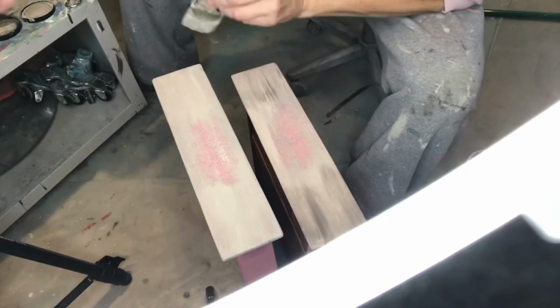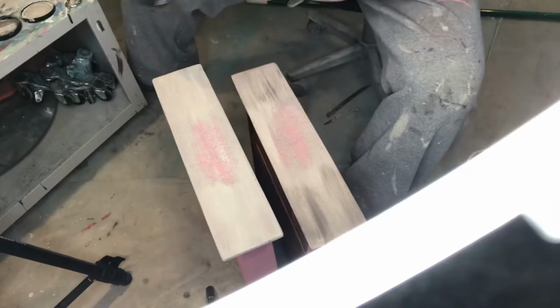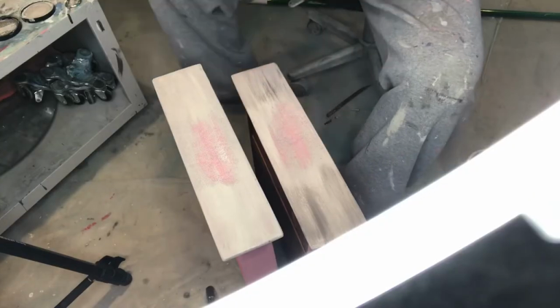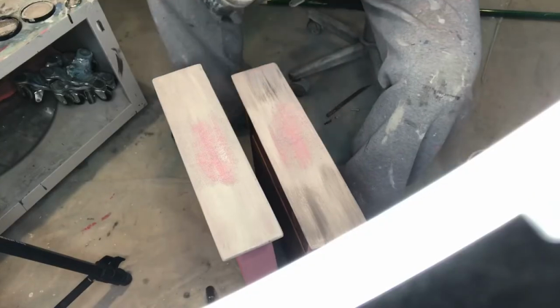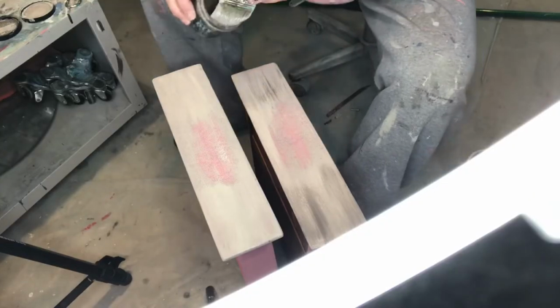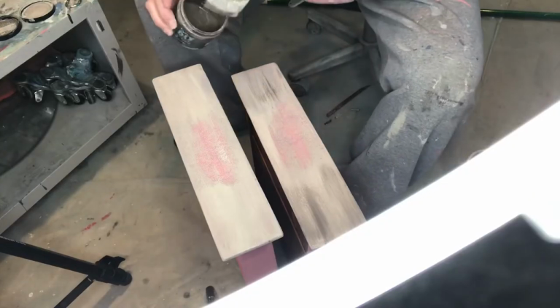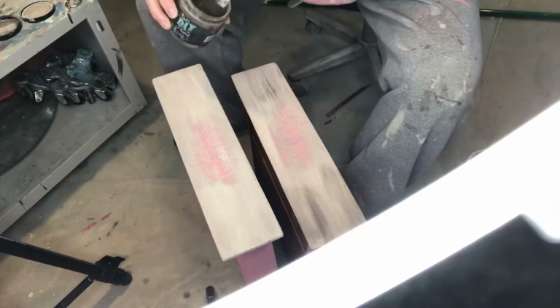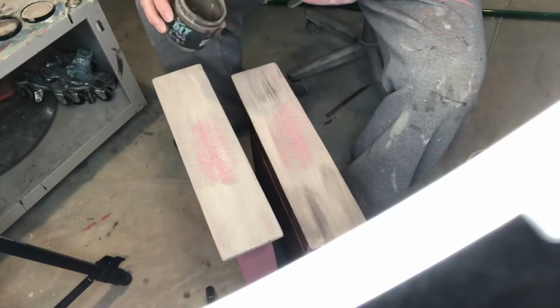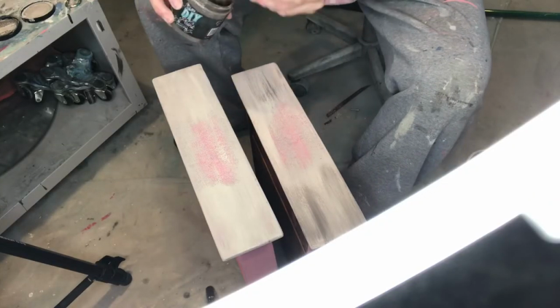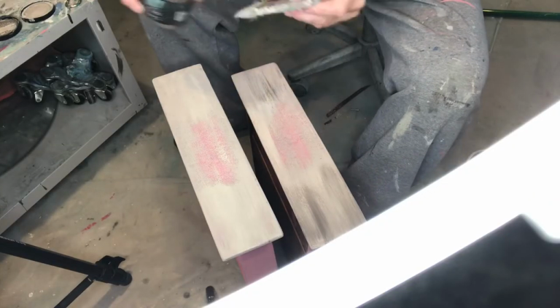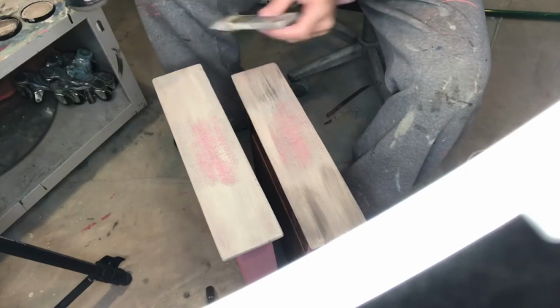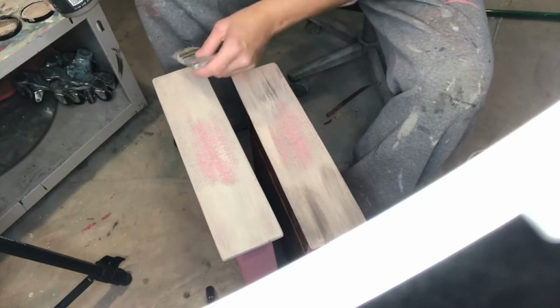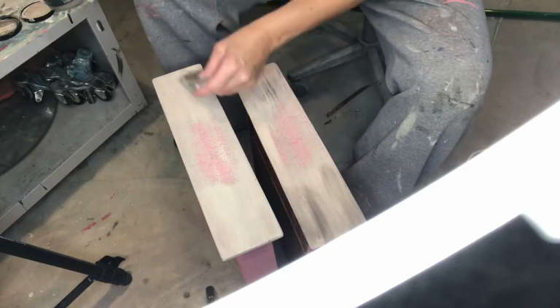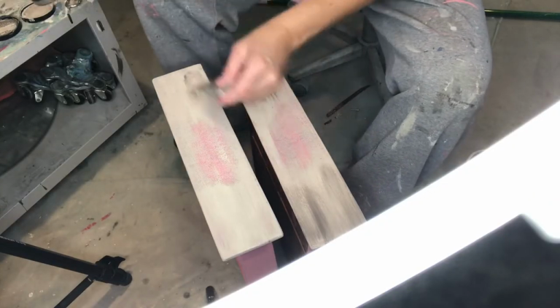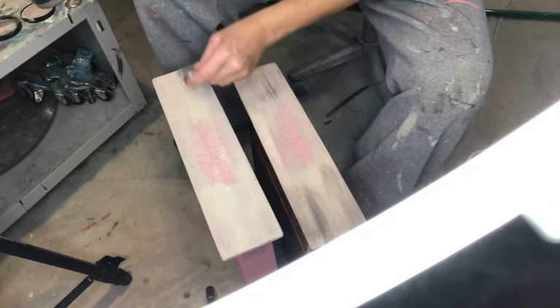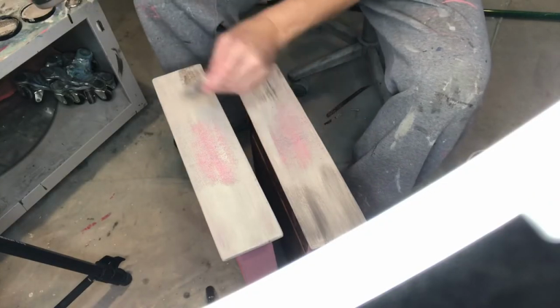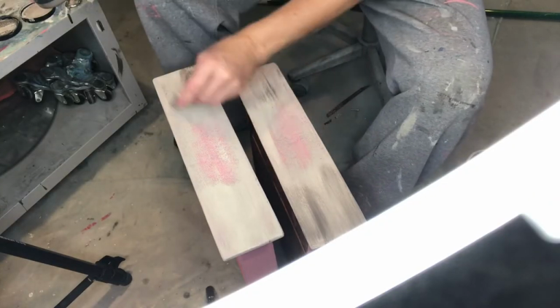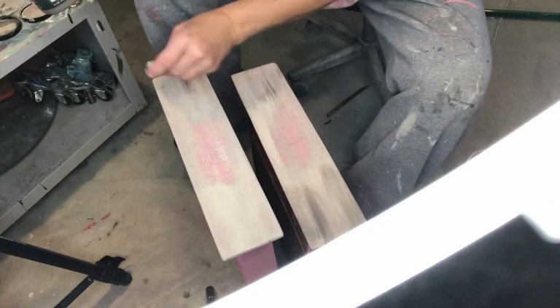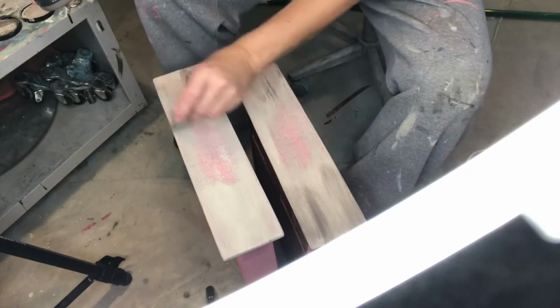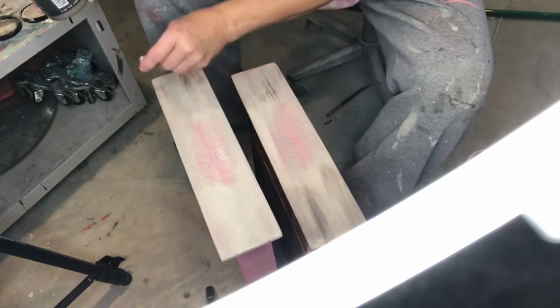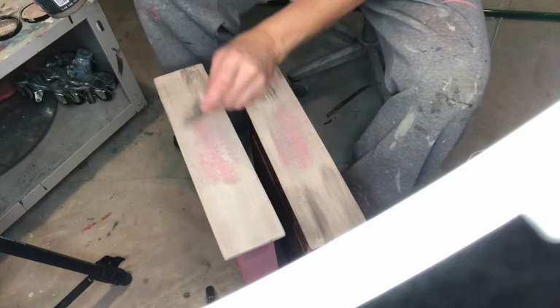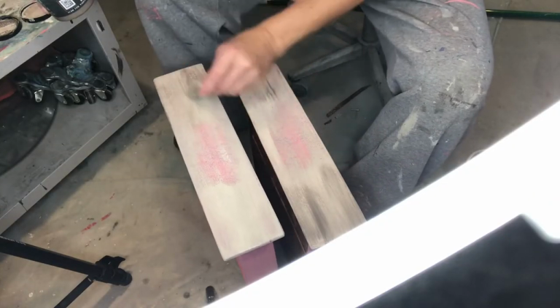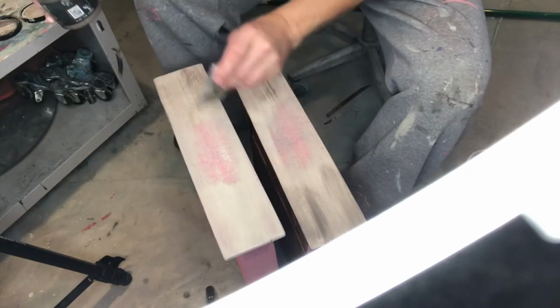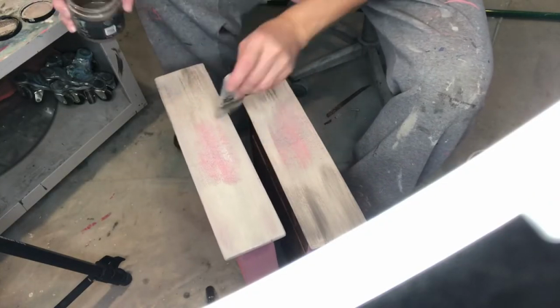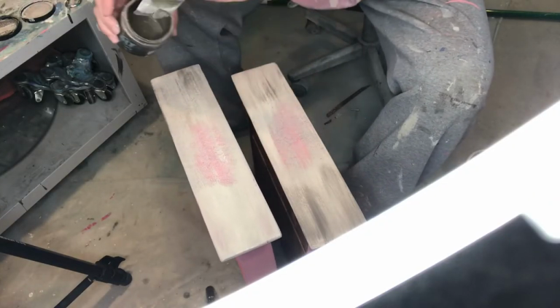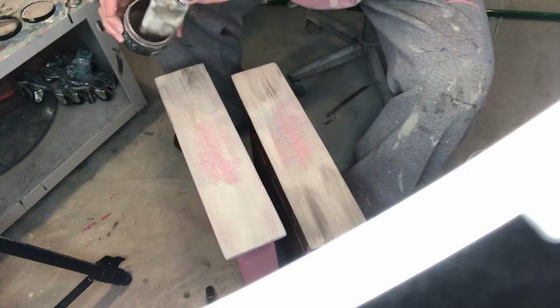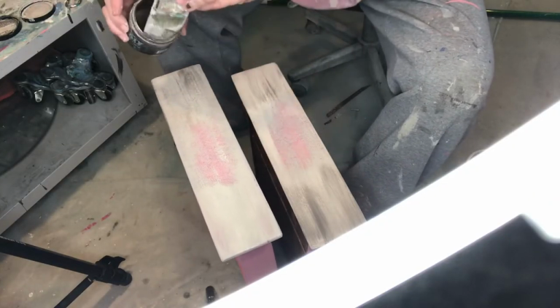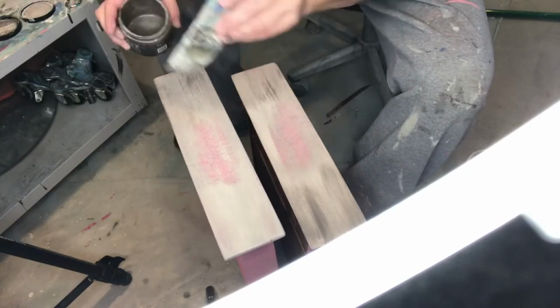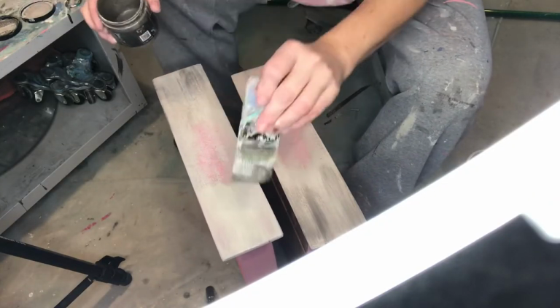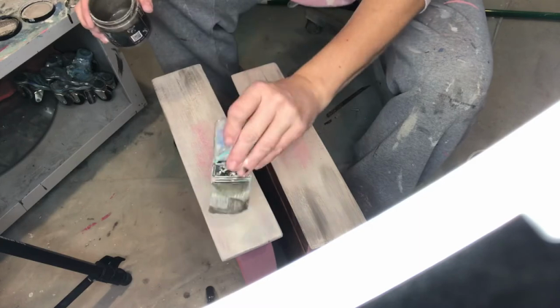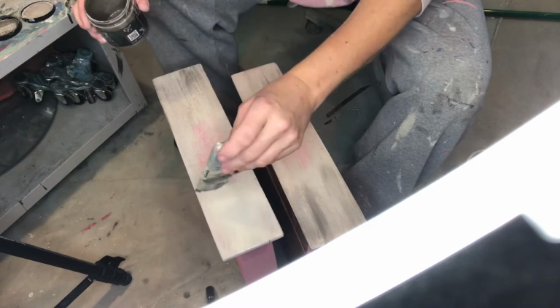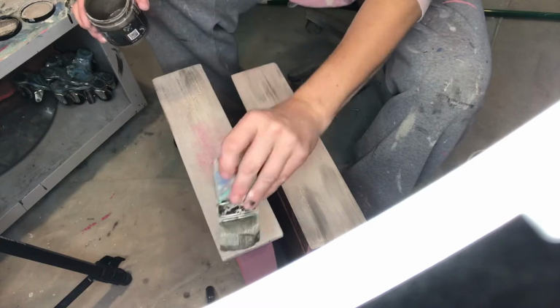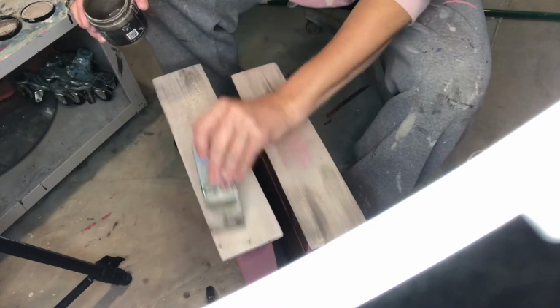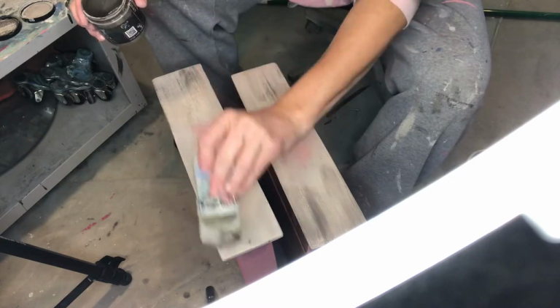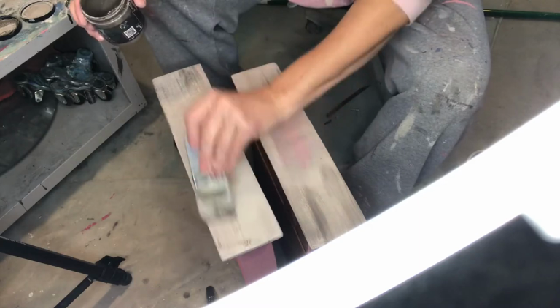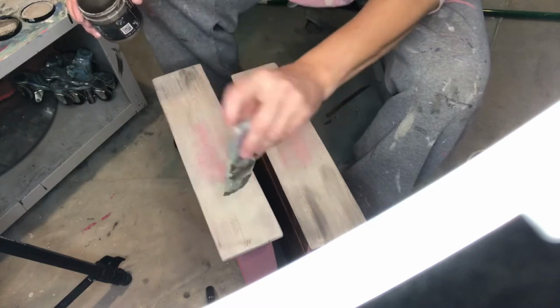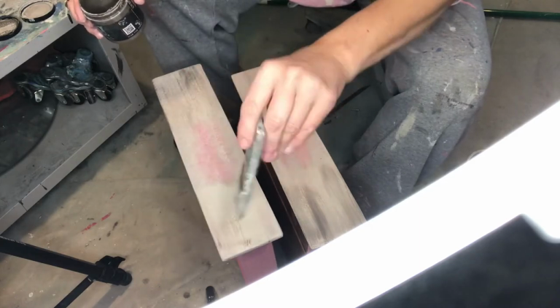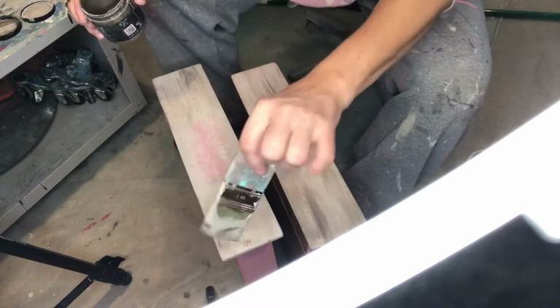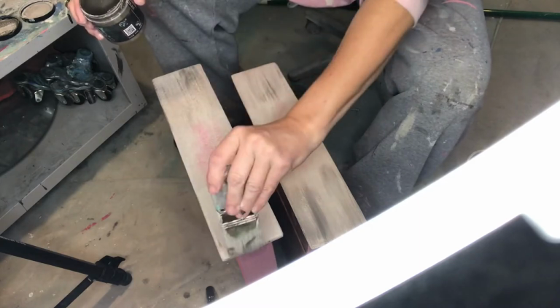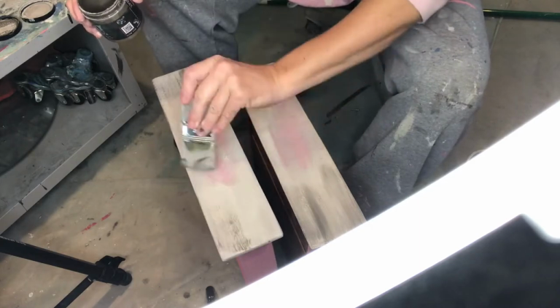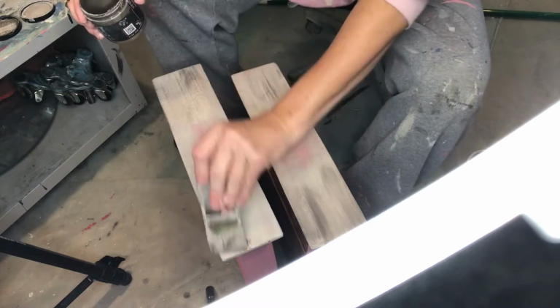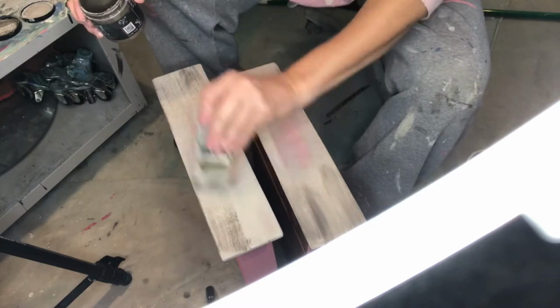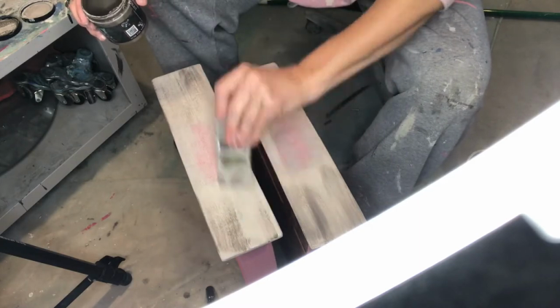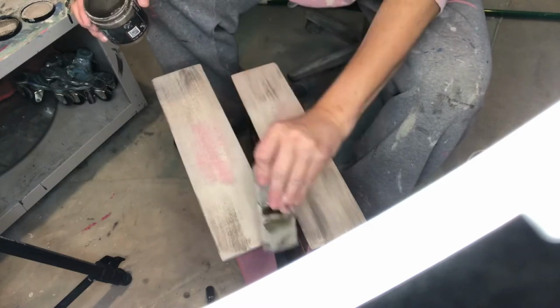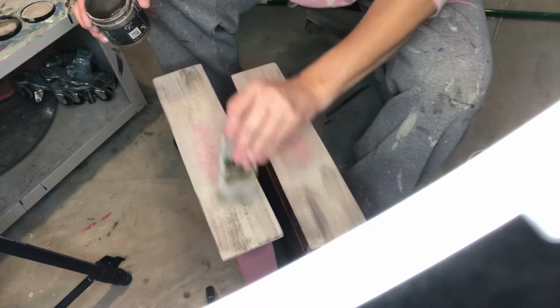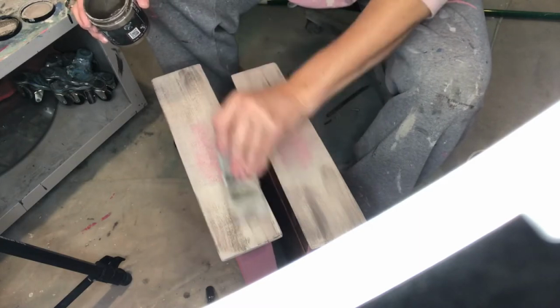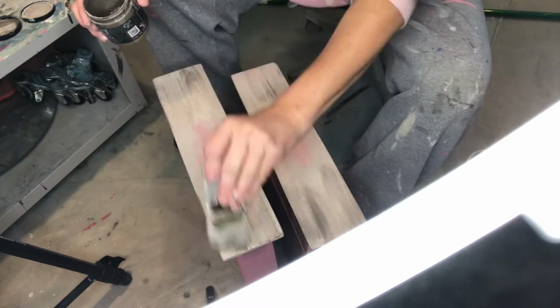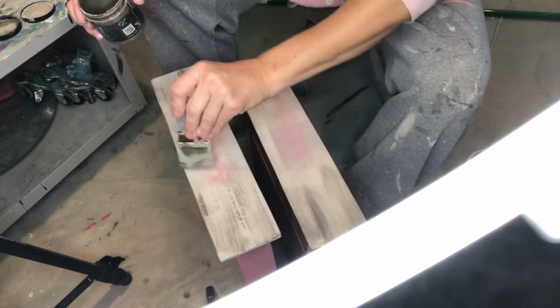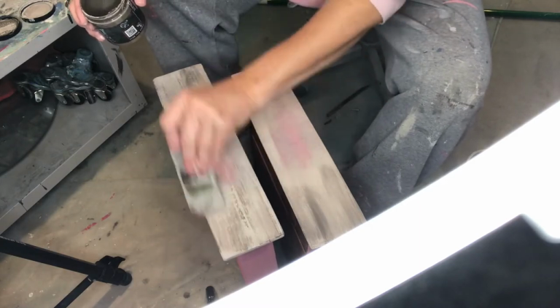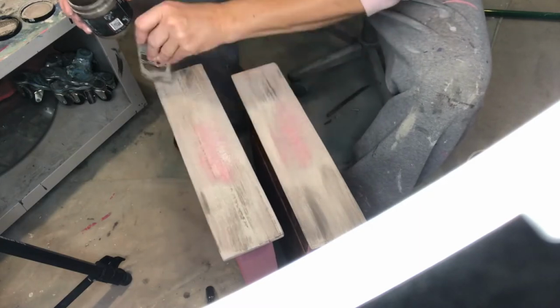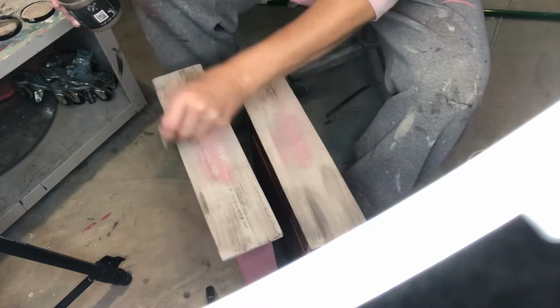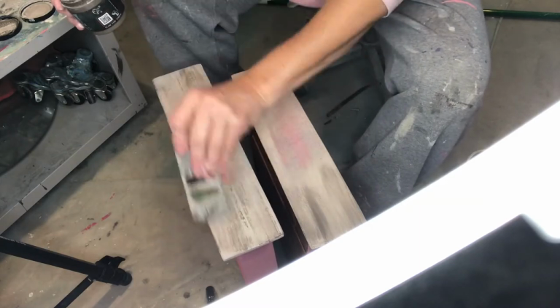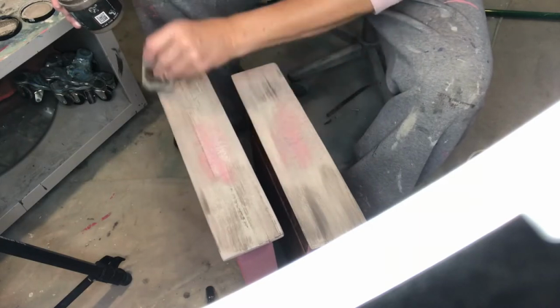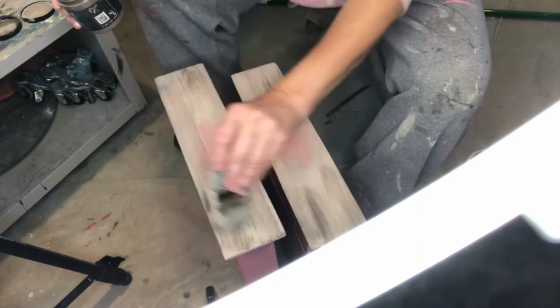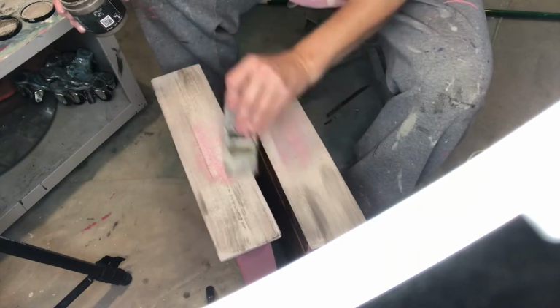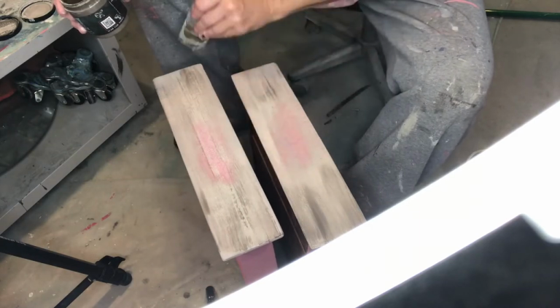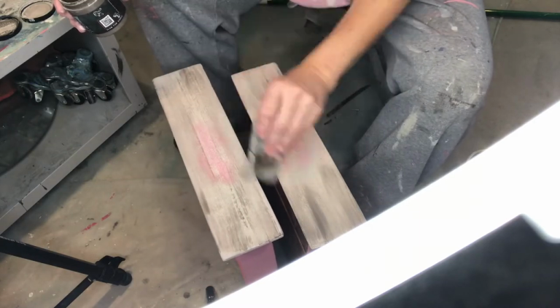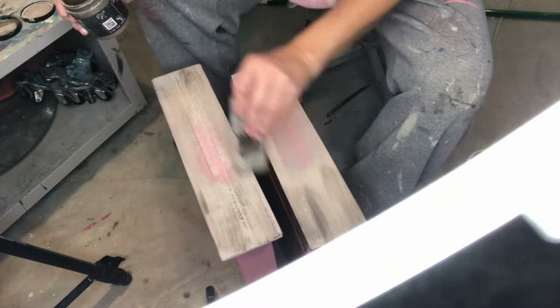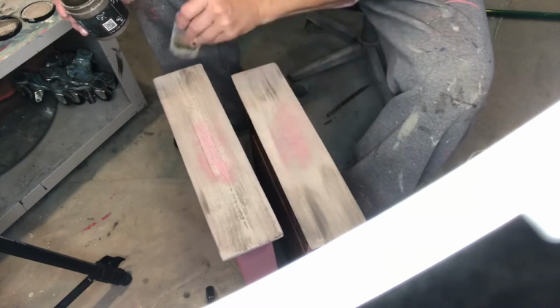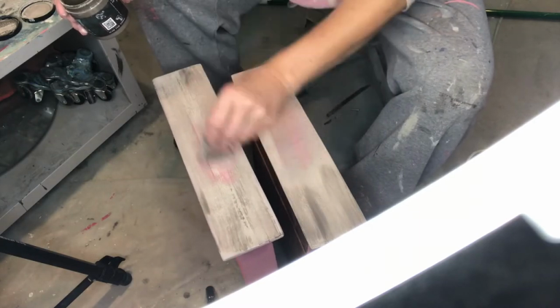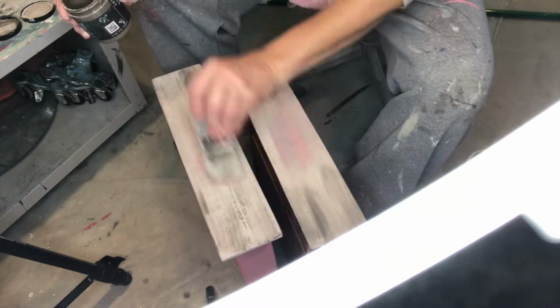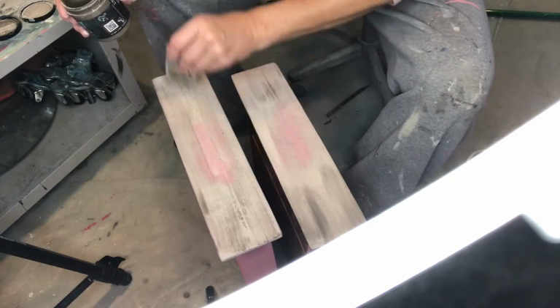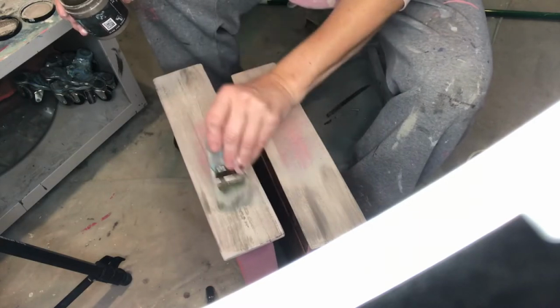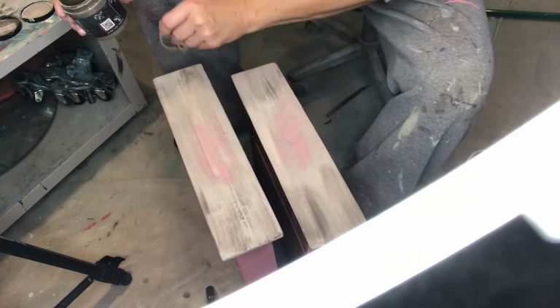Now I am taking some prairie gray, which is a little bit darker than the sandy blonde, and just adding some more blending and more touches to get this look.